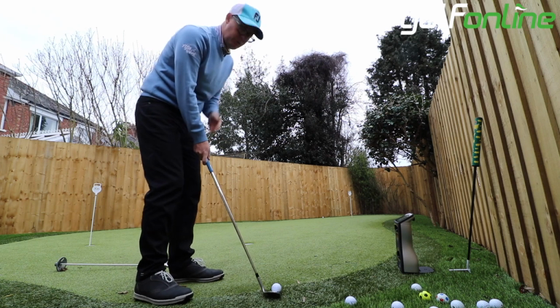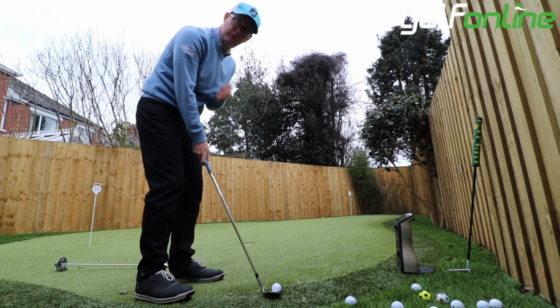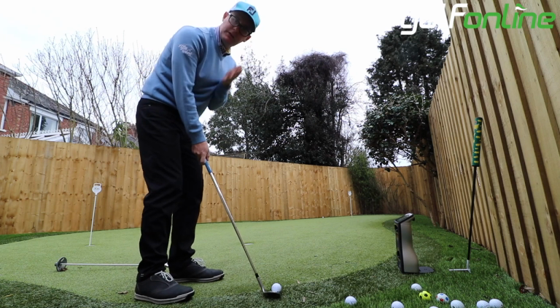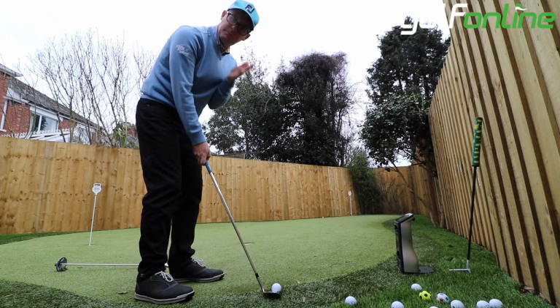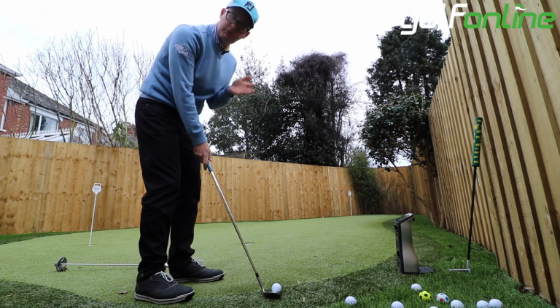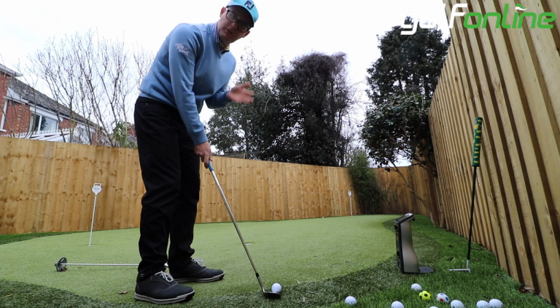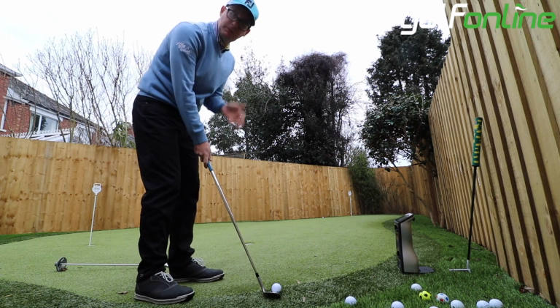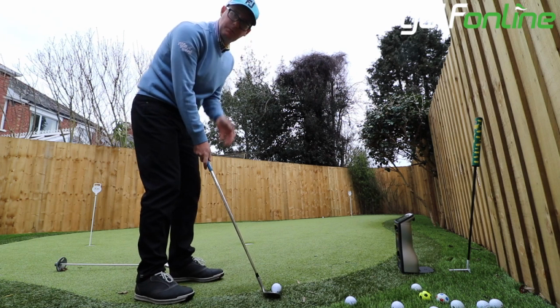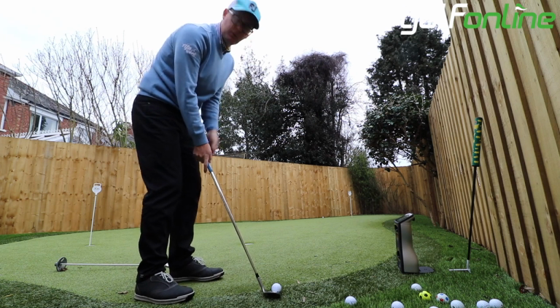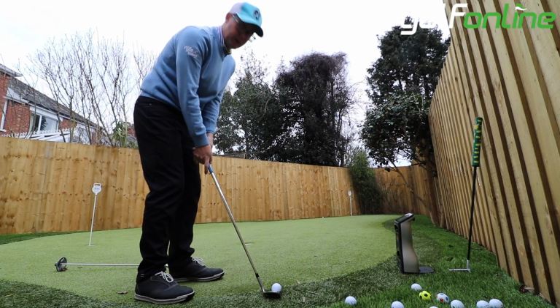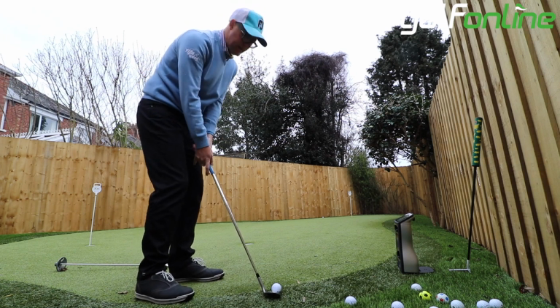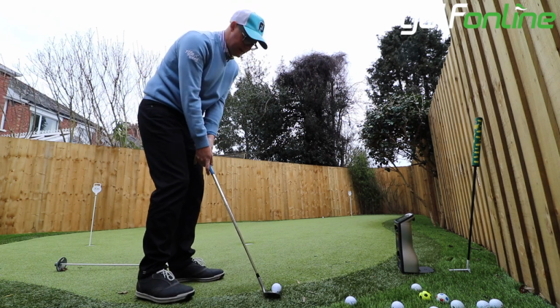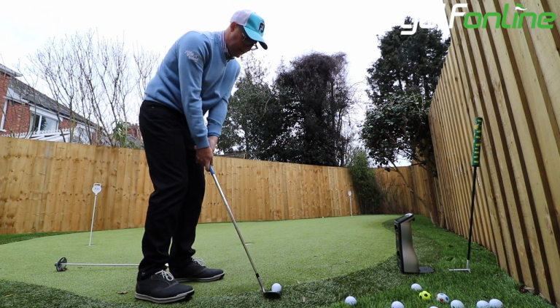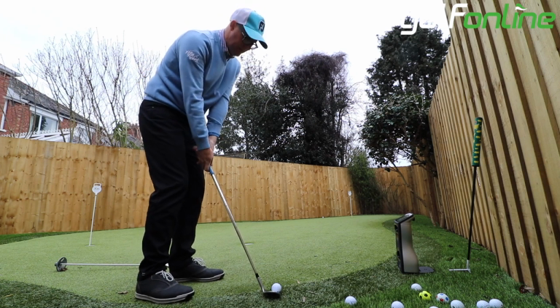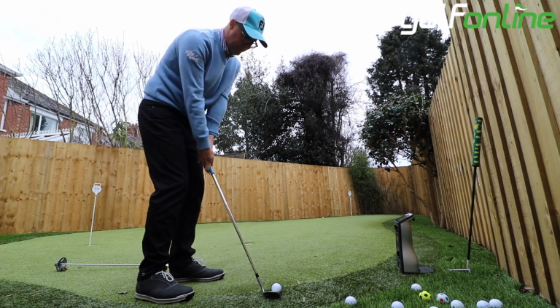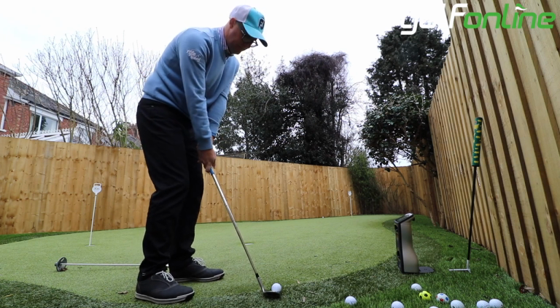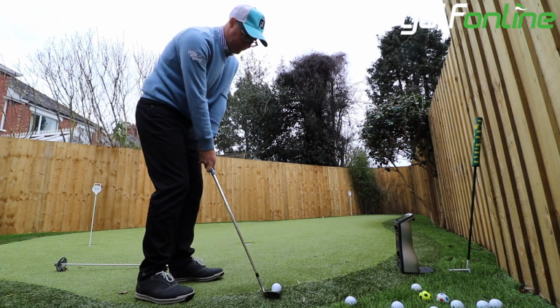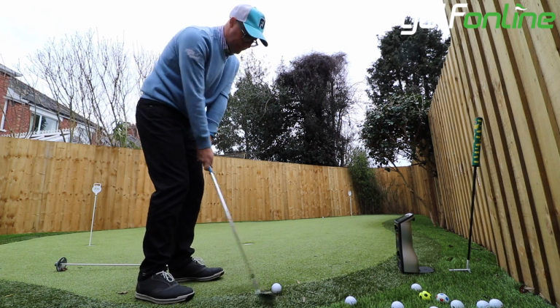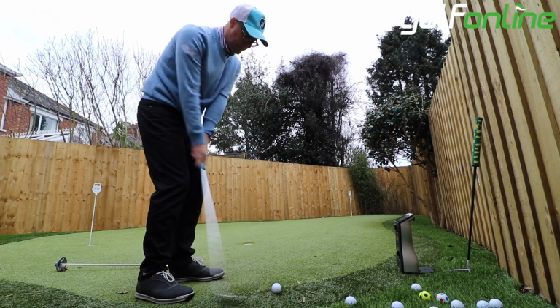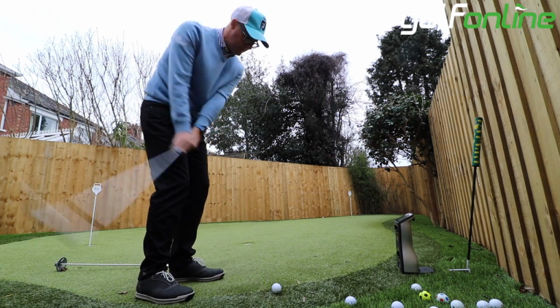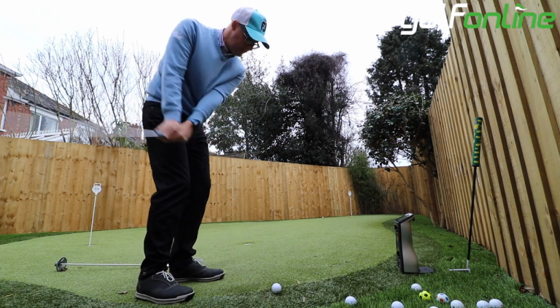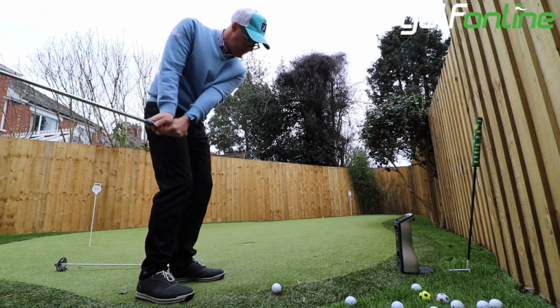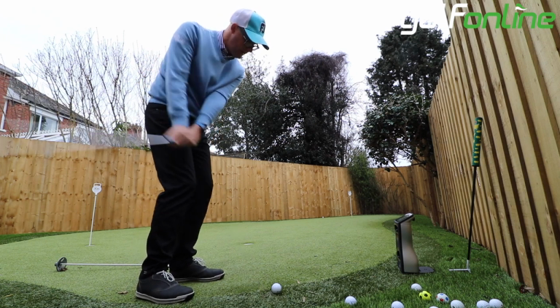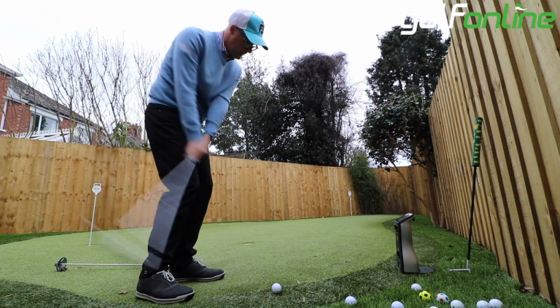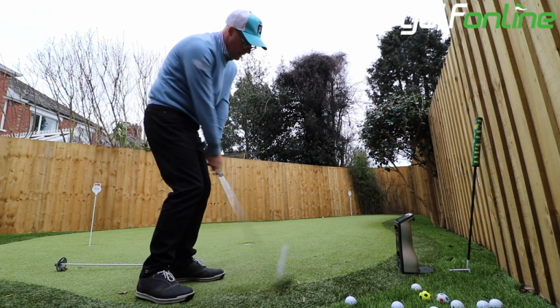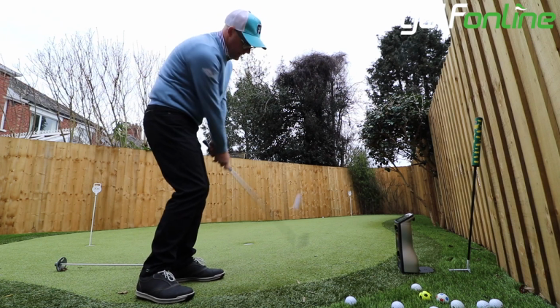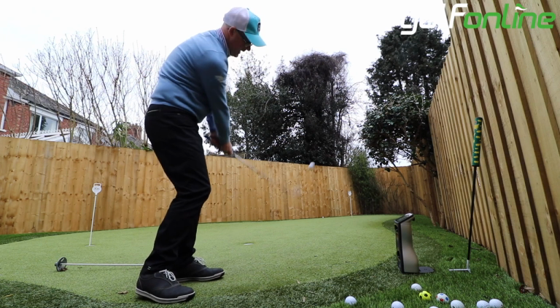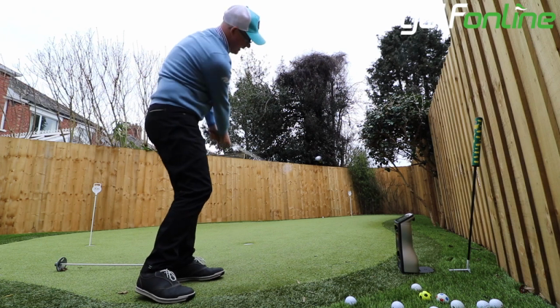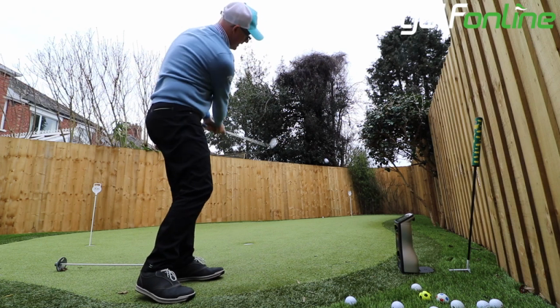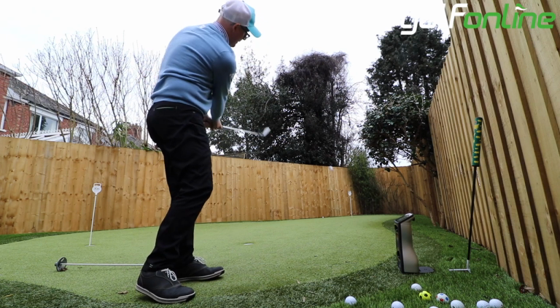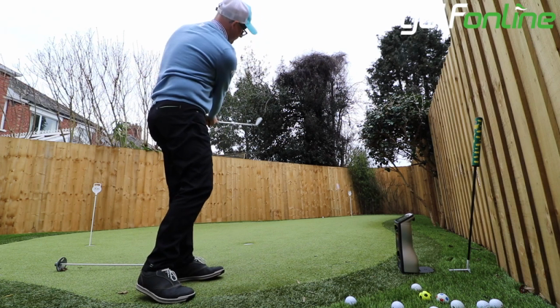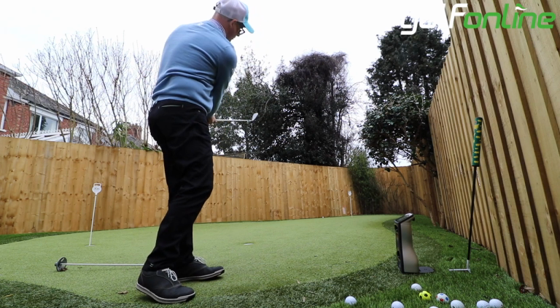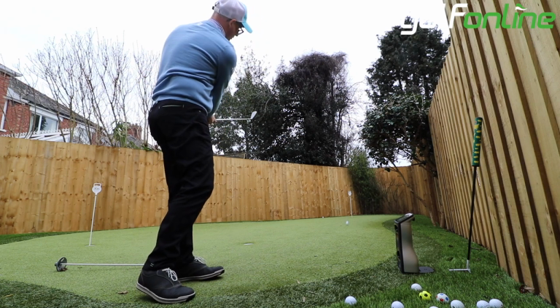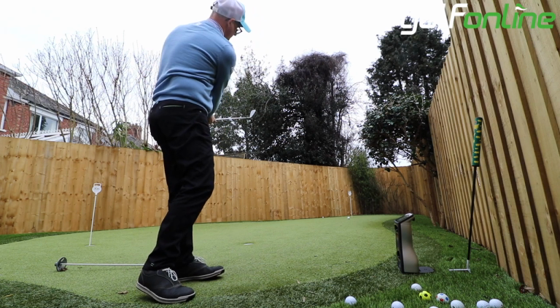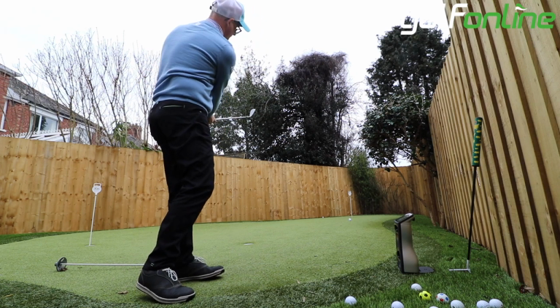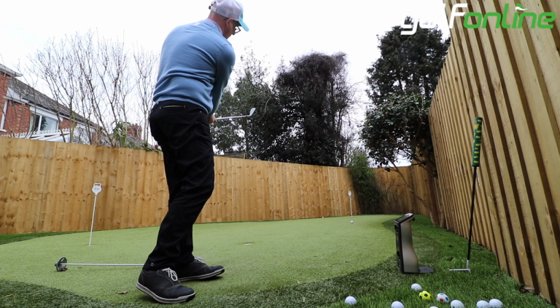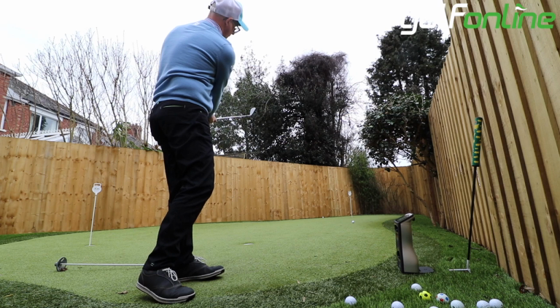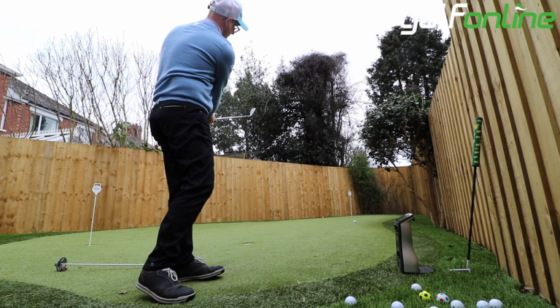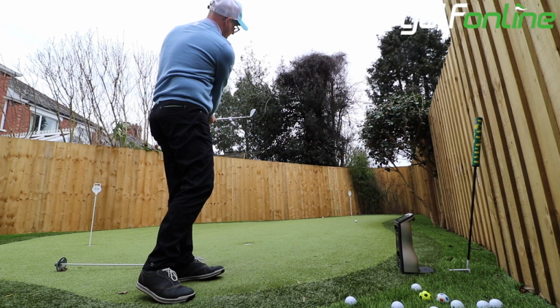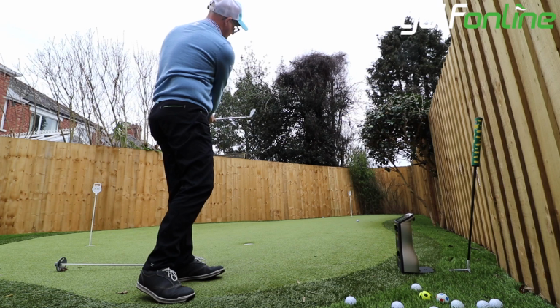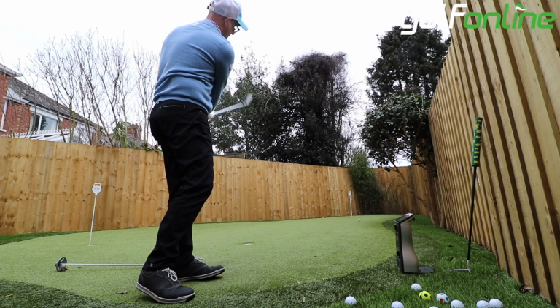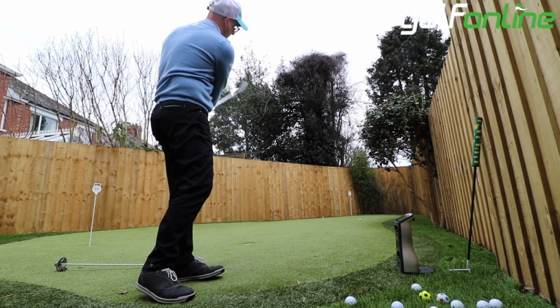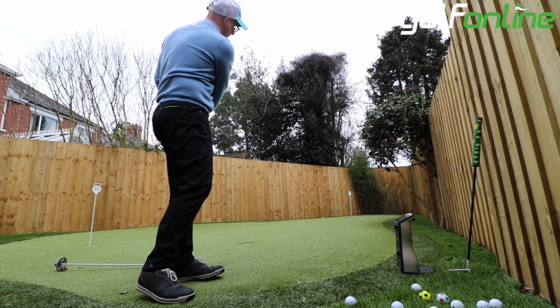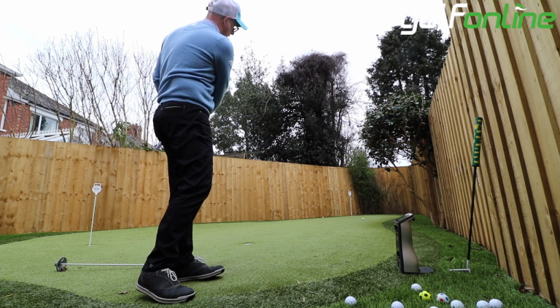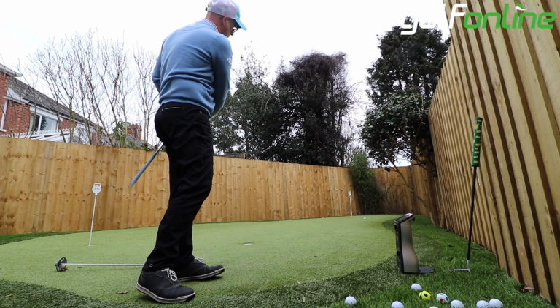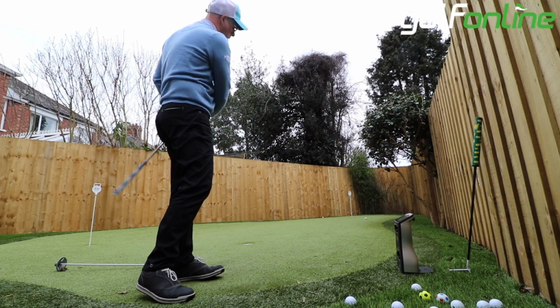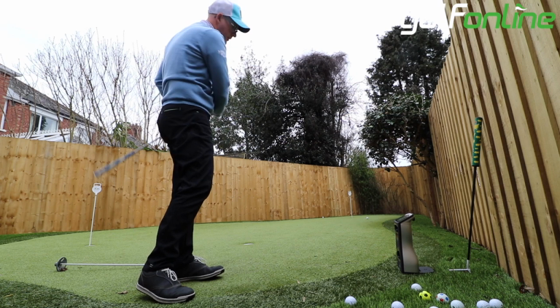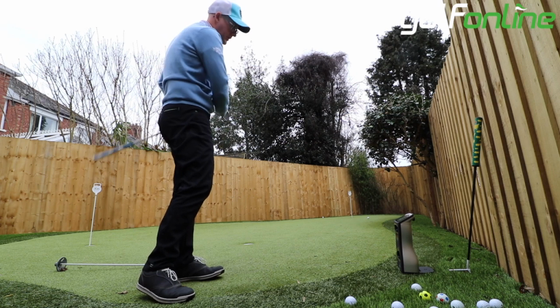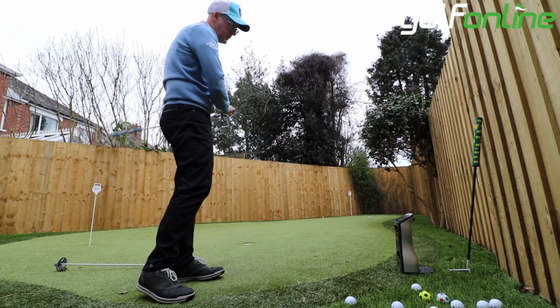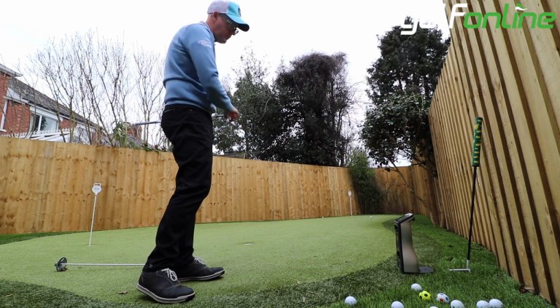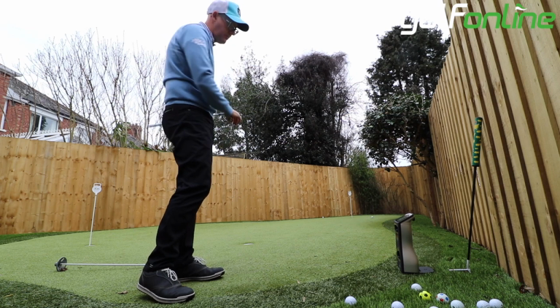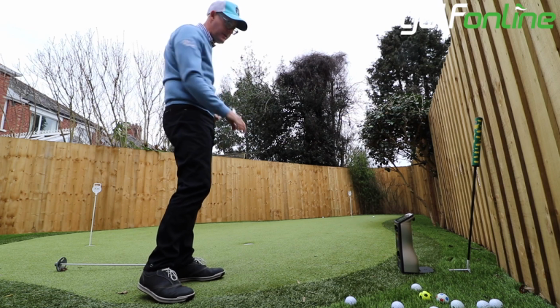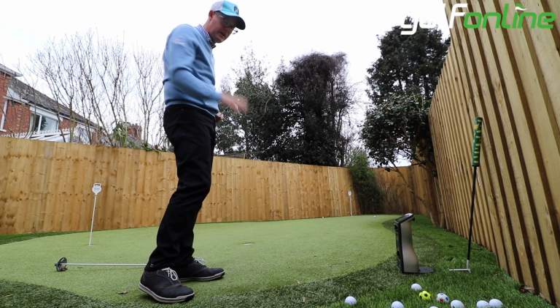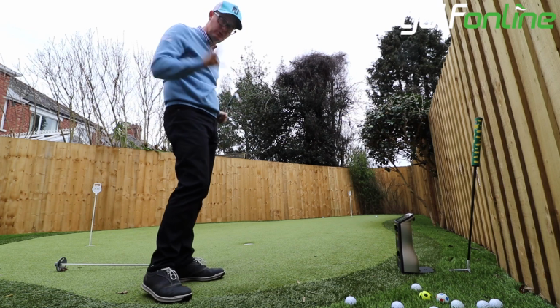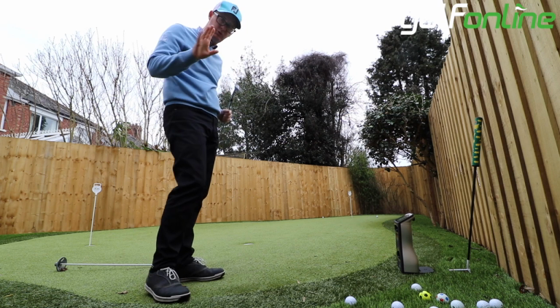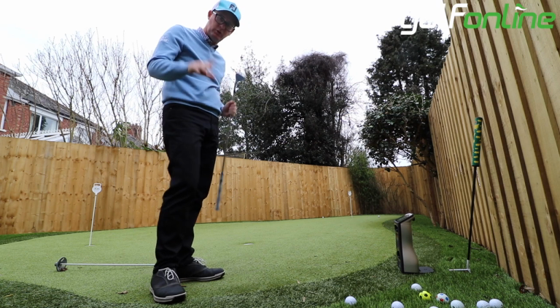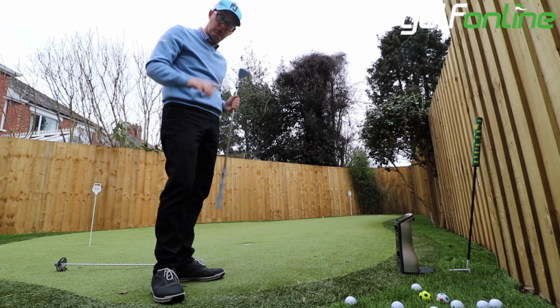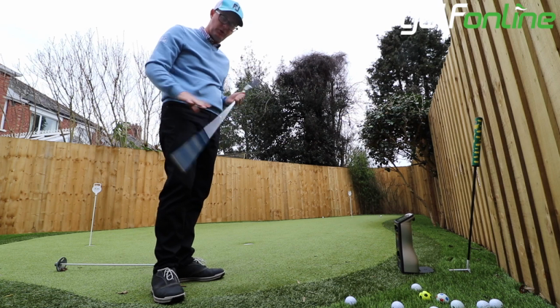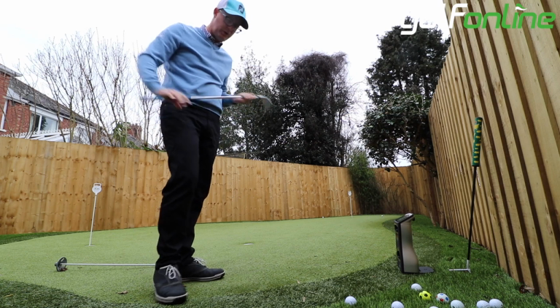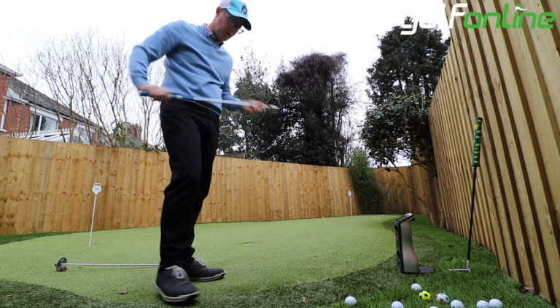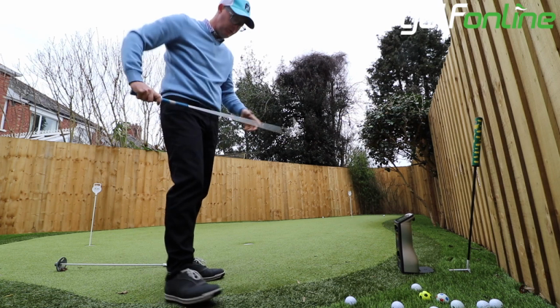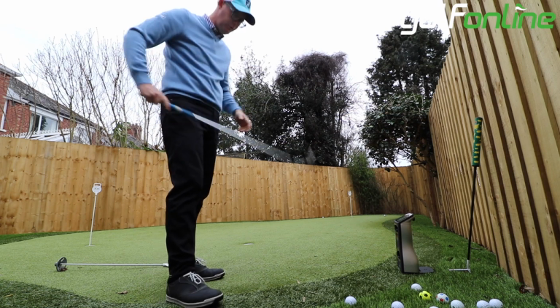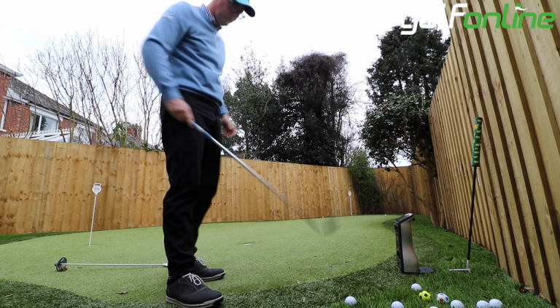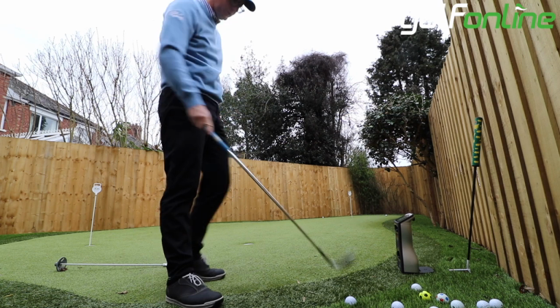That price point is one that's going to appeal to a lot of golfers.